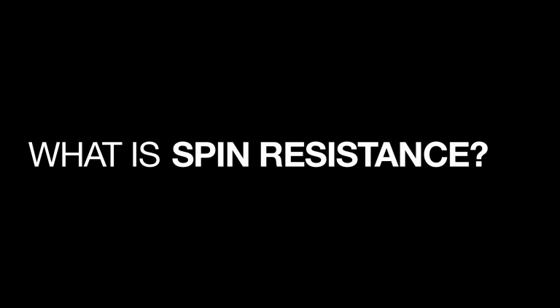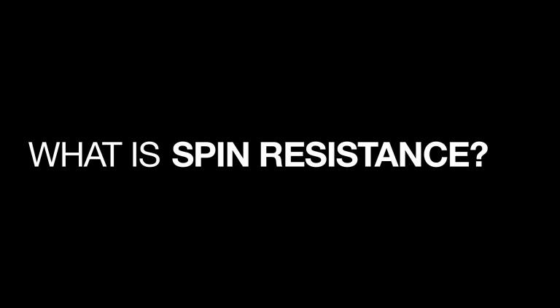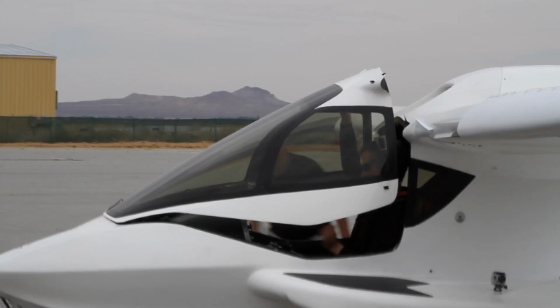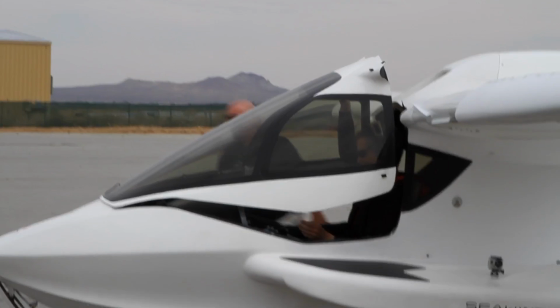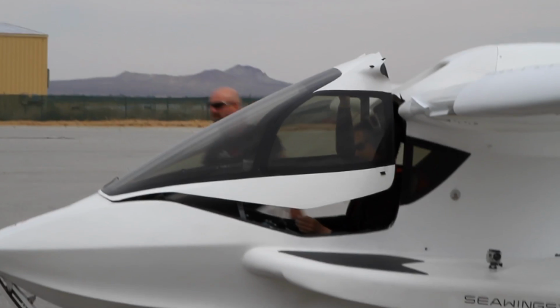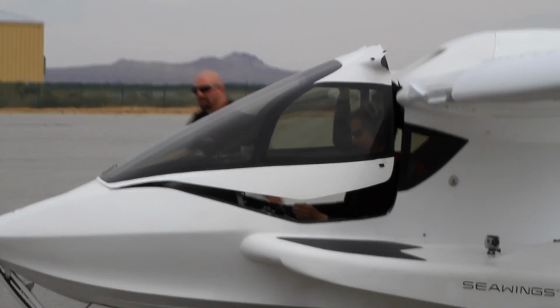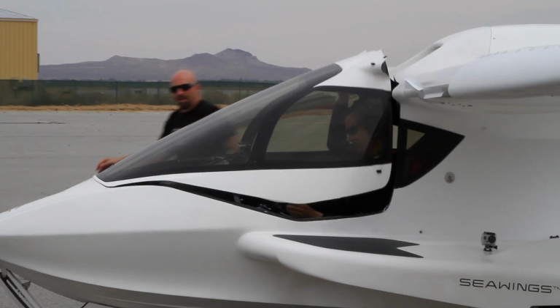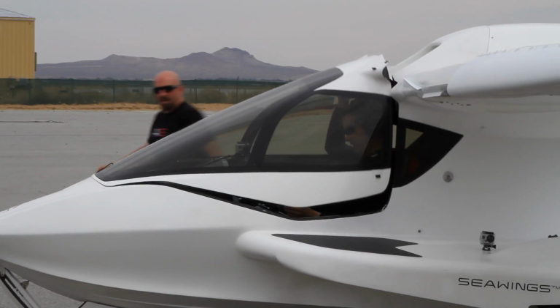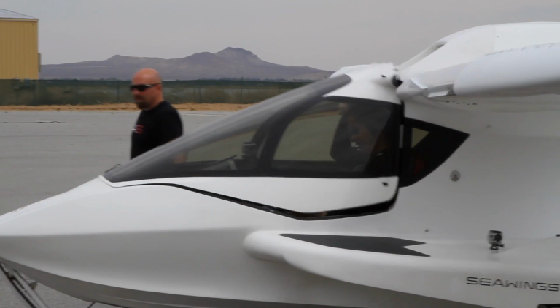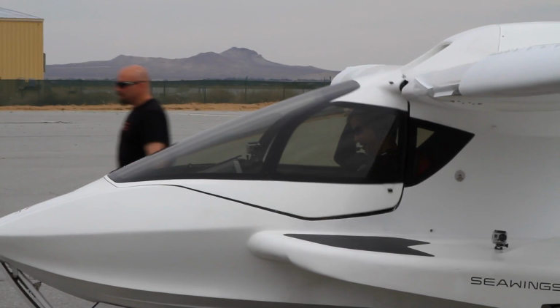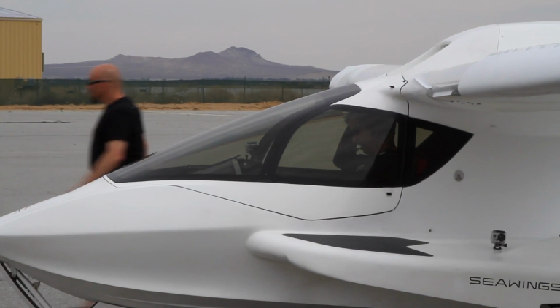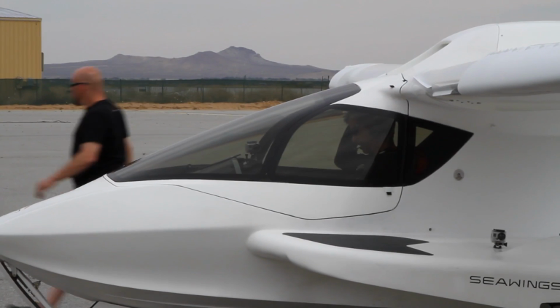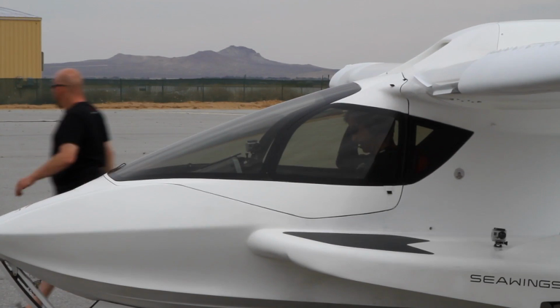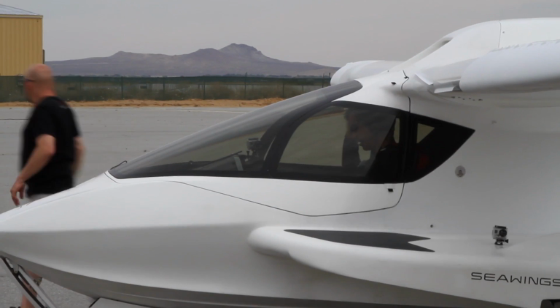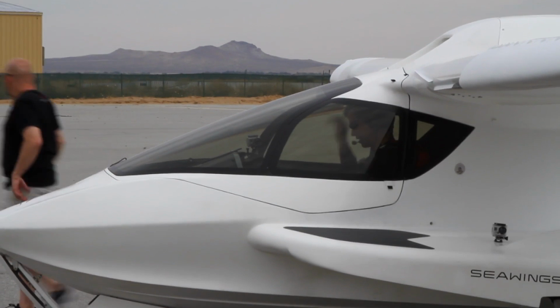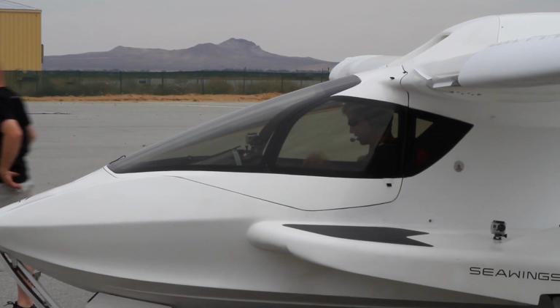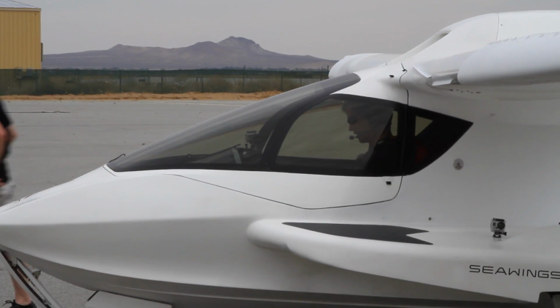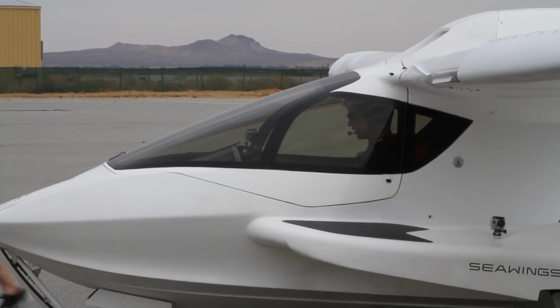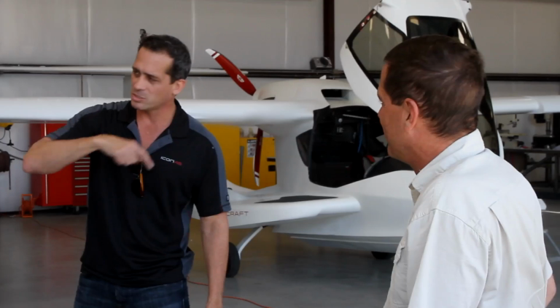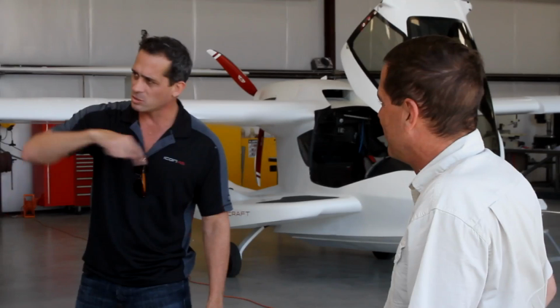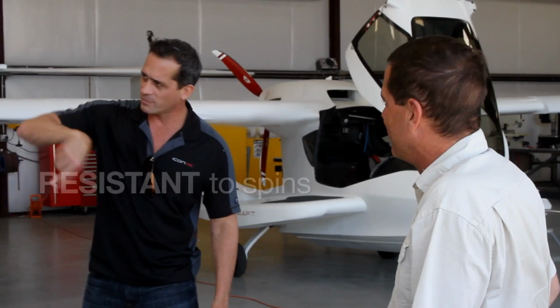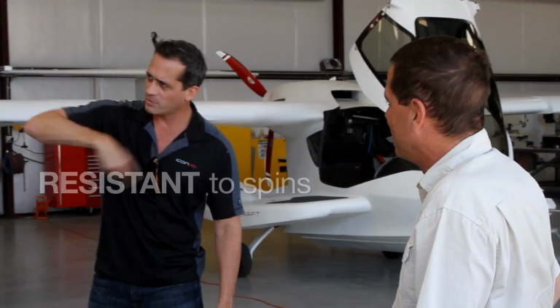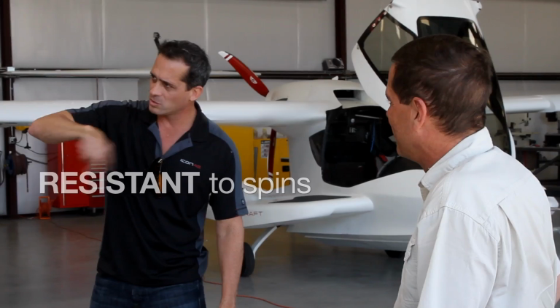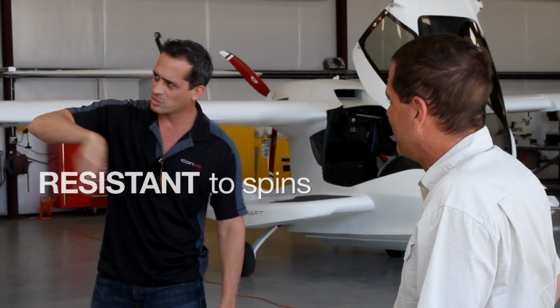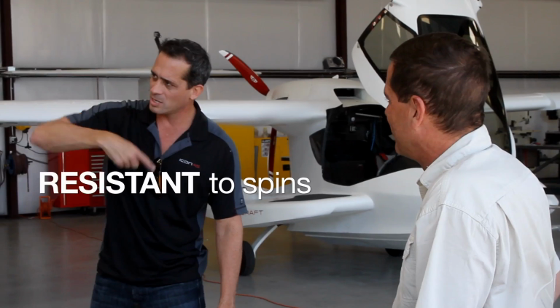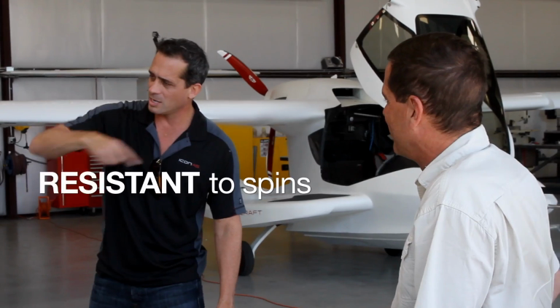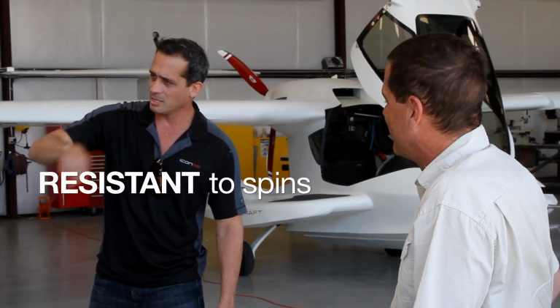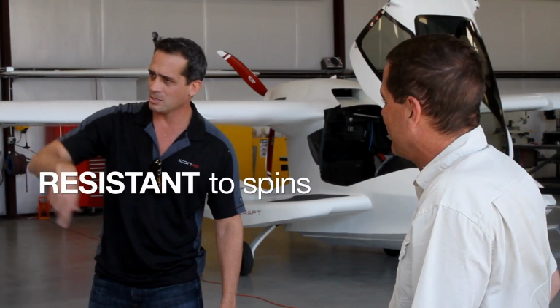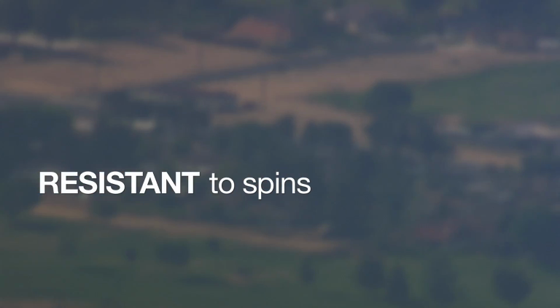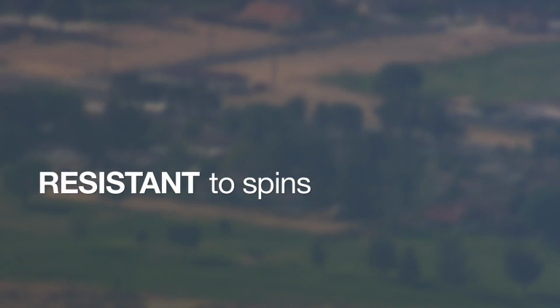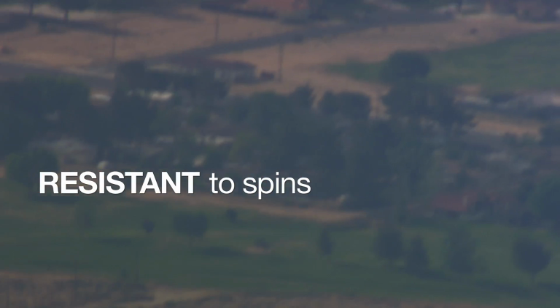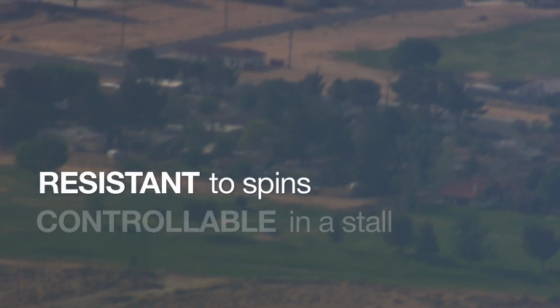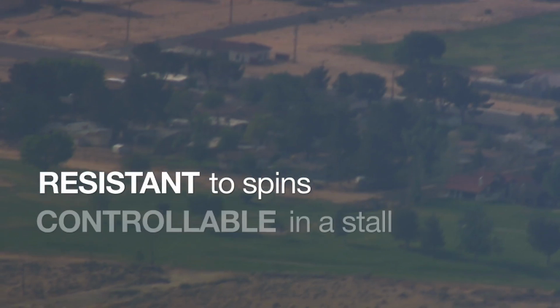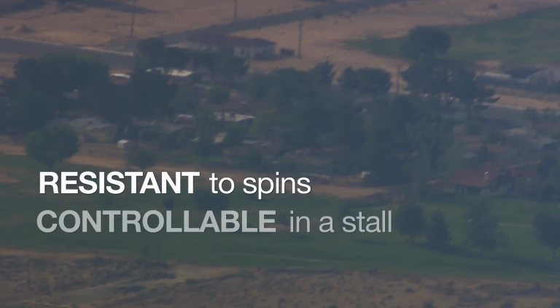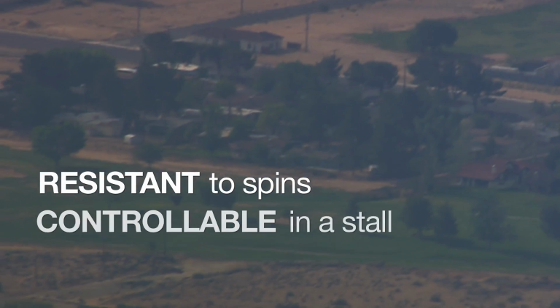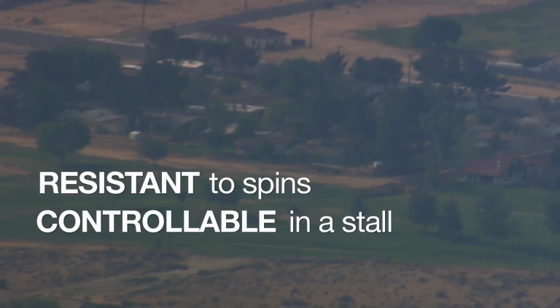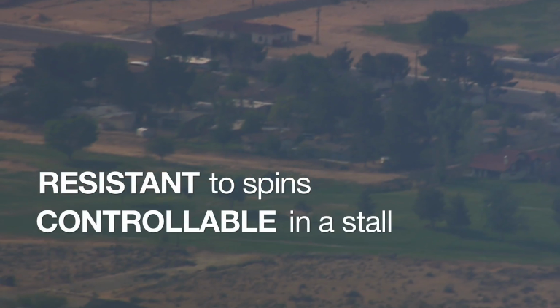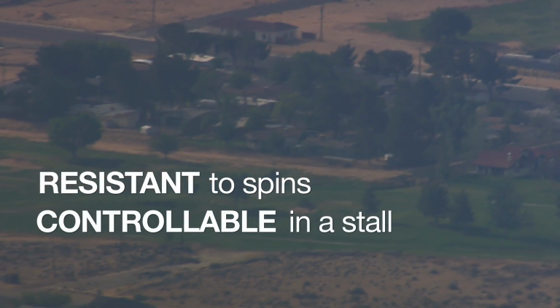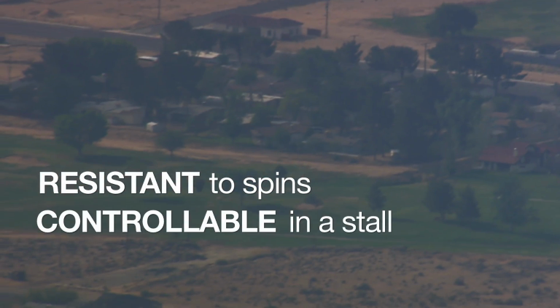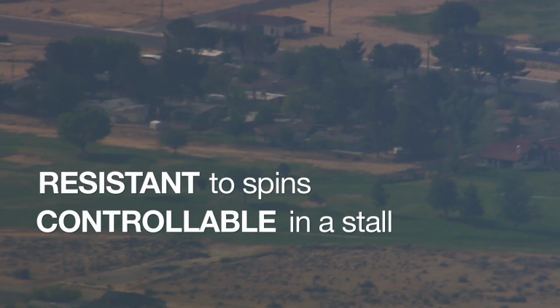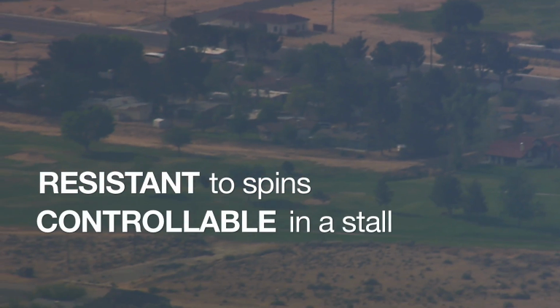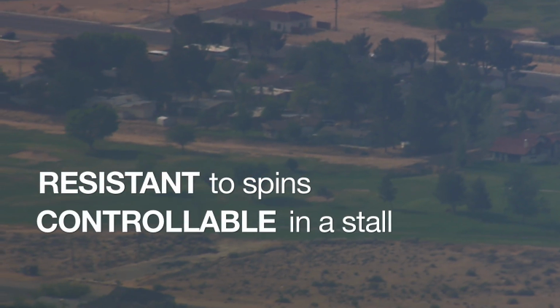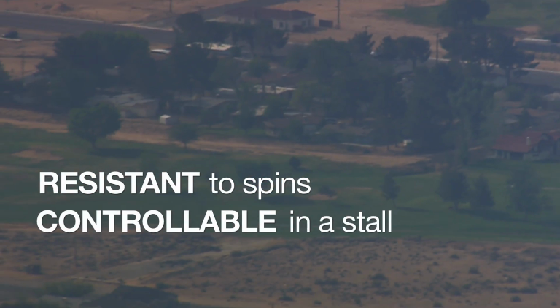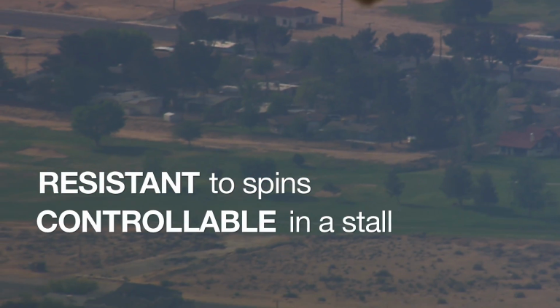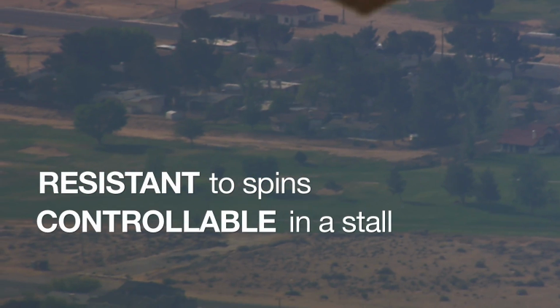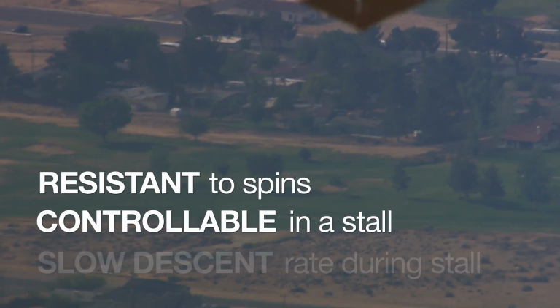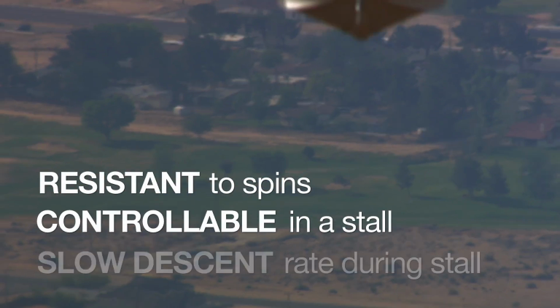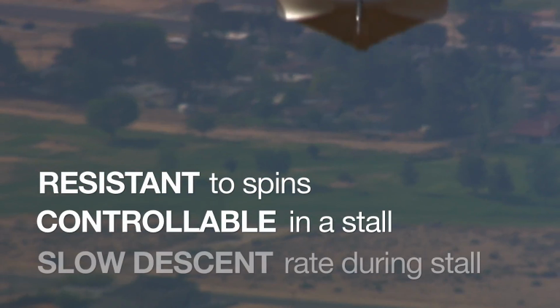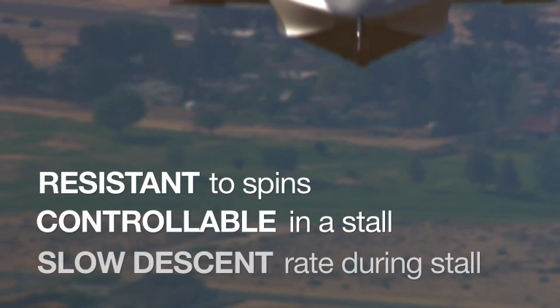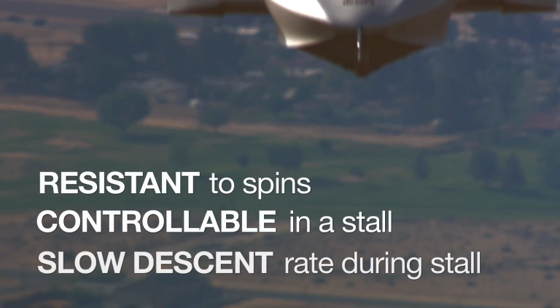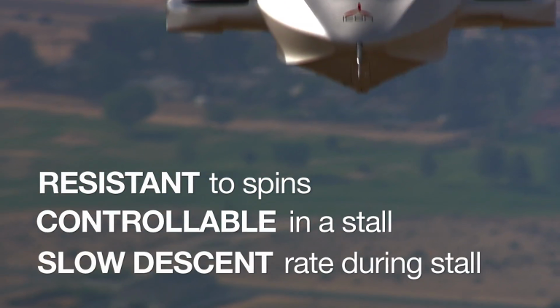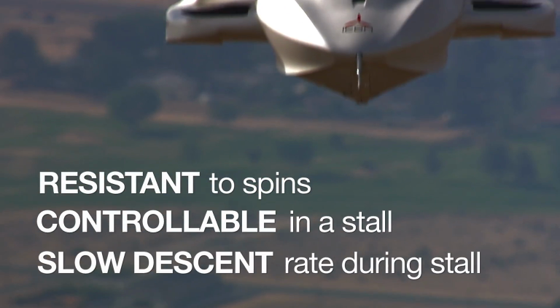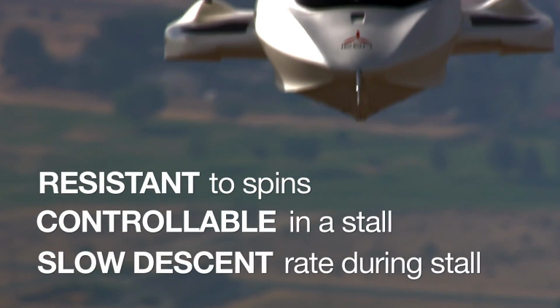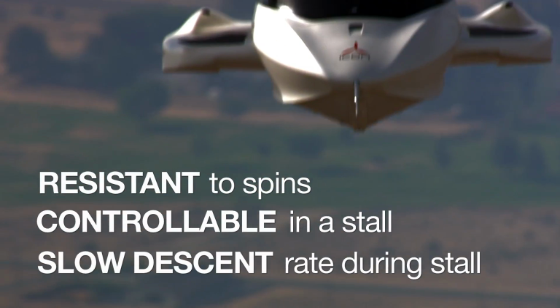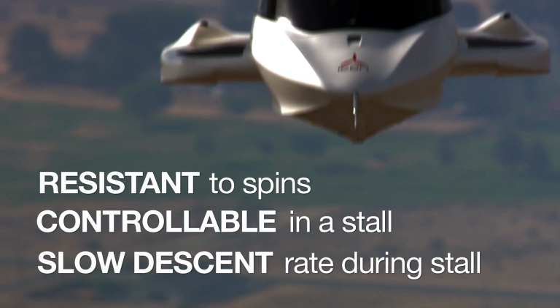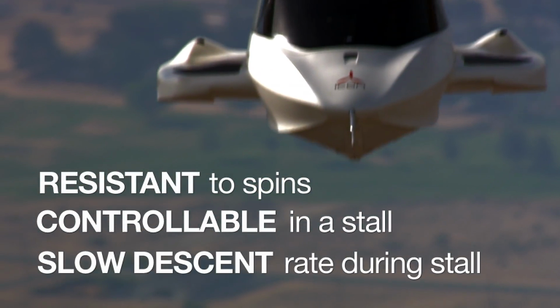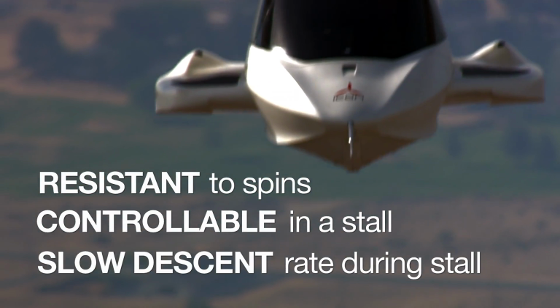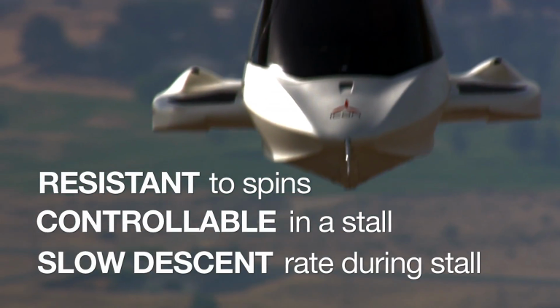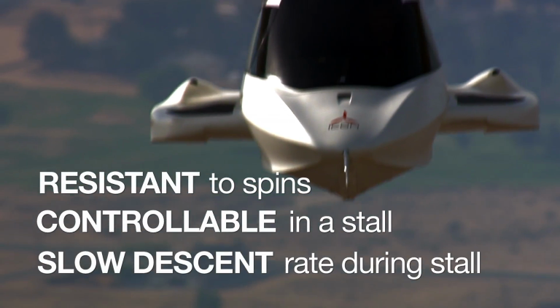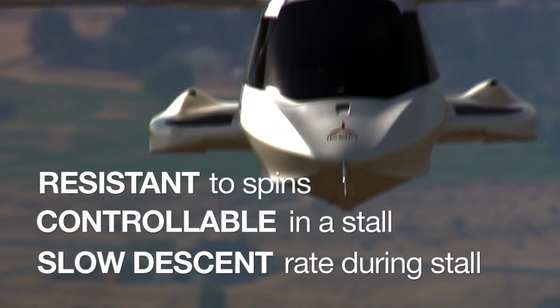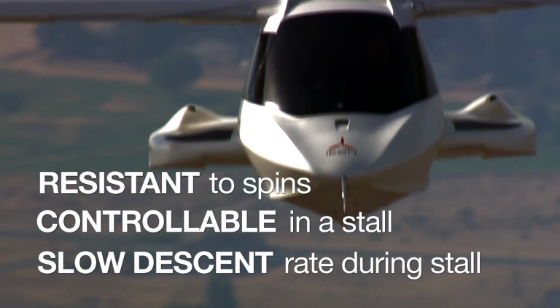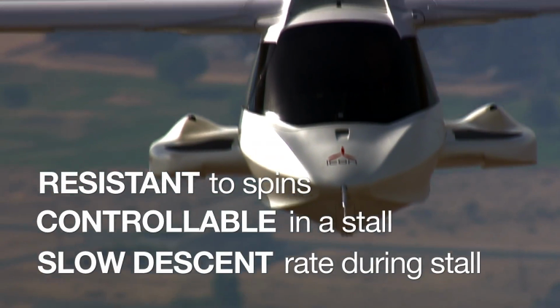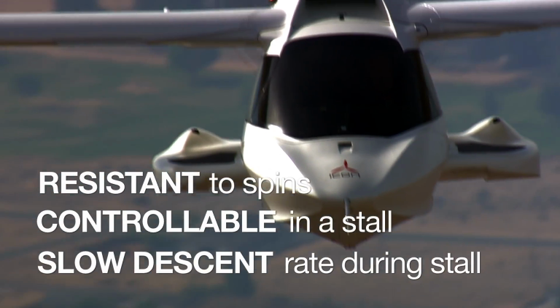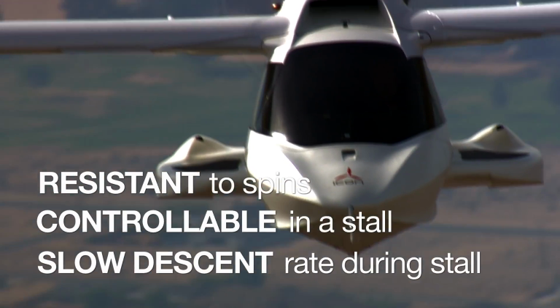A spin-resistant airplane is resistant to spins, controllable in a stall, and has a slow descent rate during a stall.